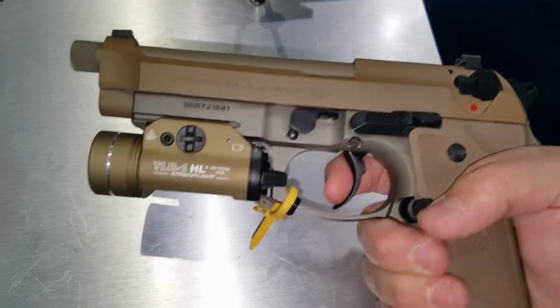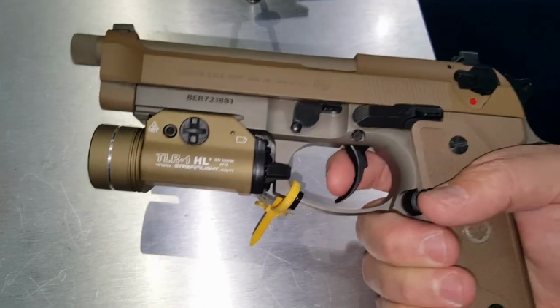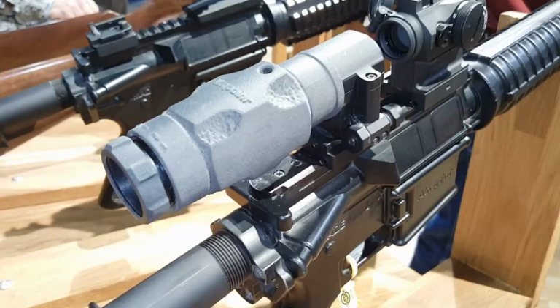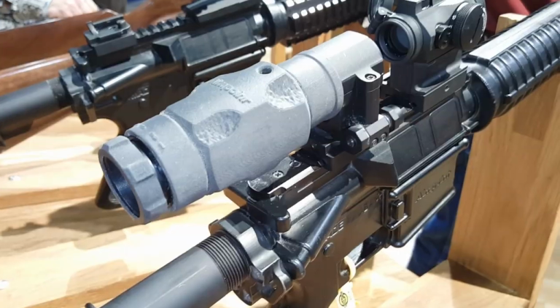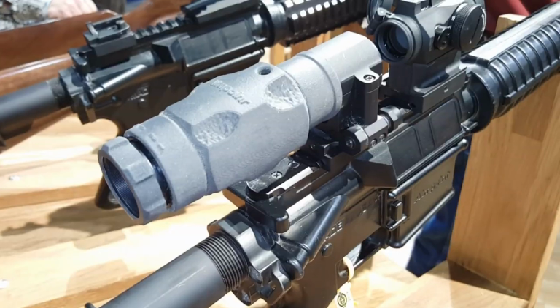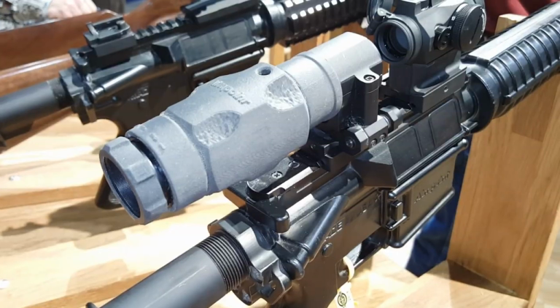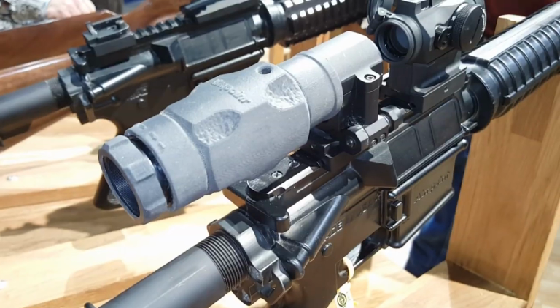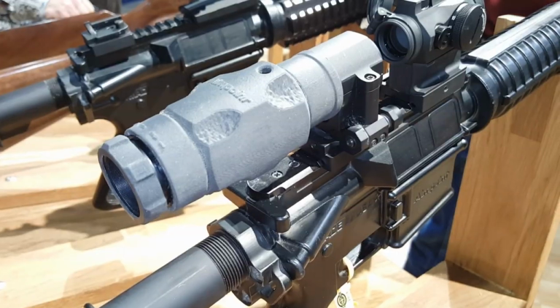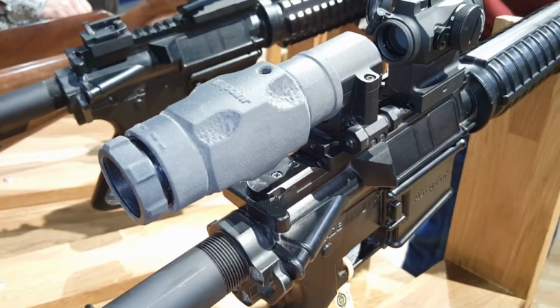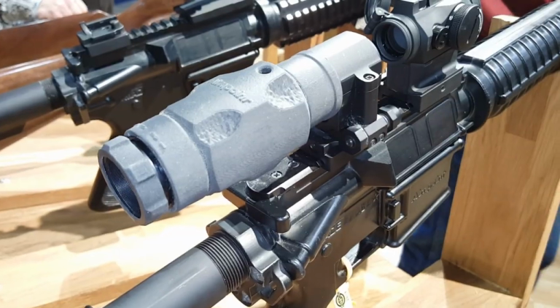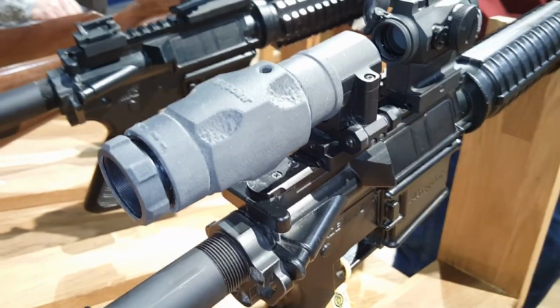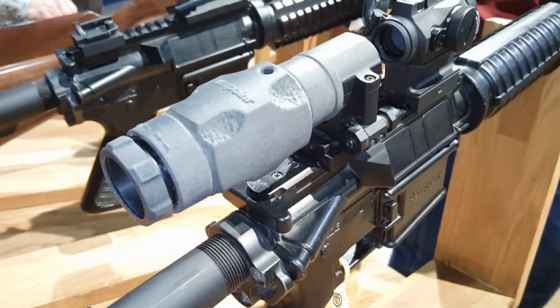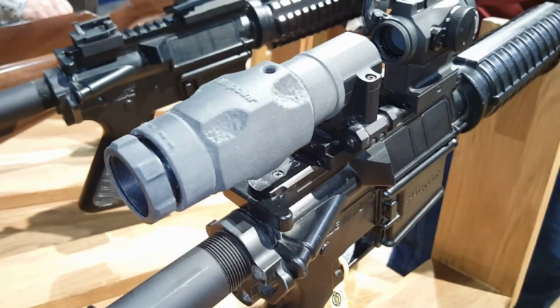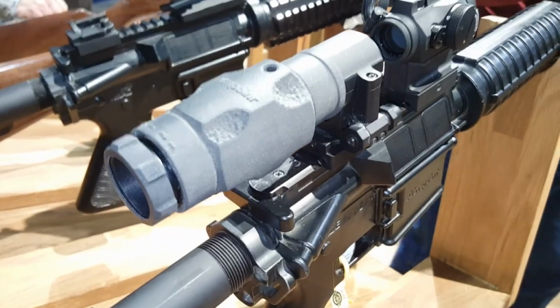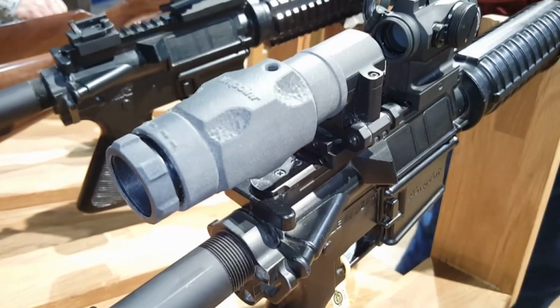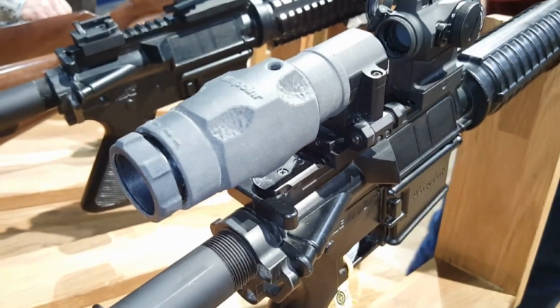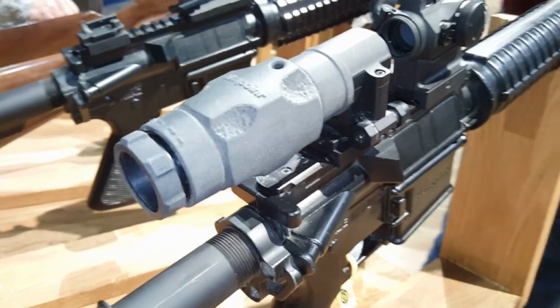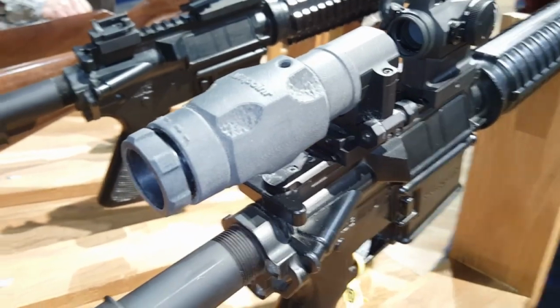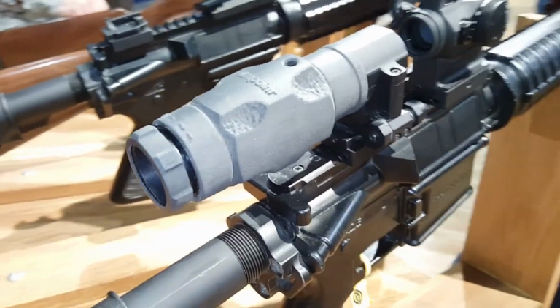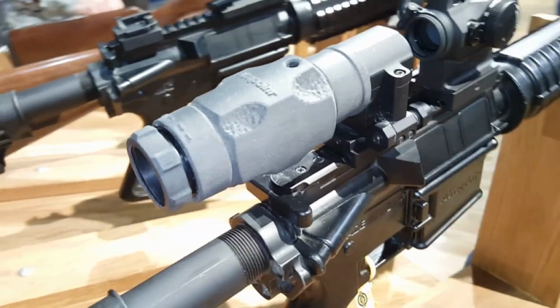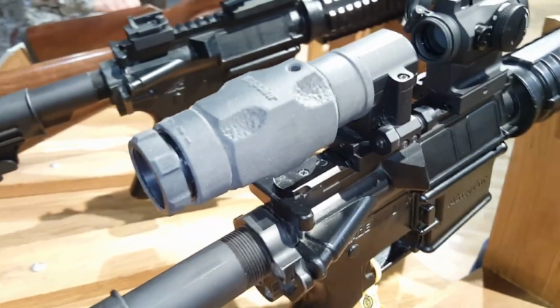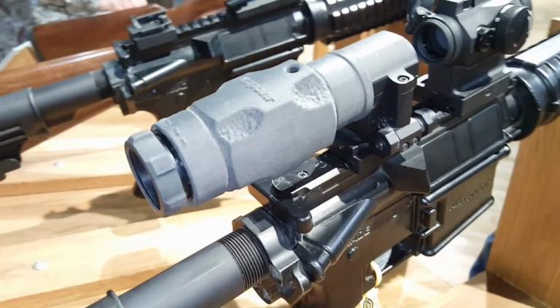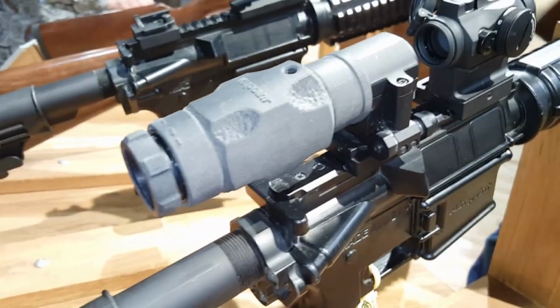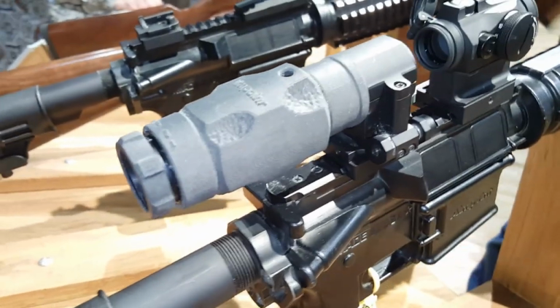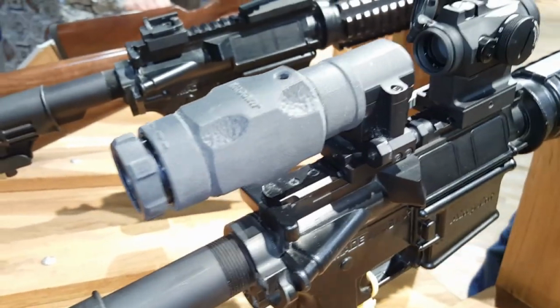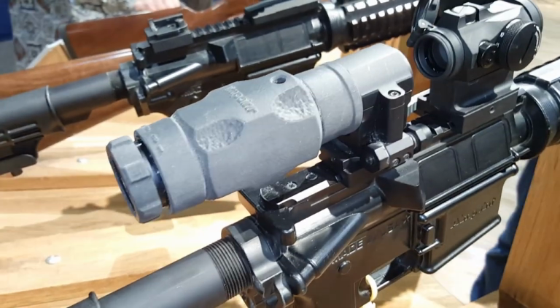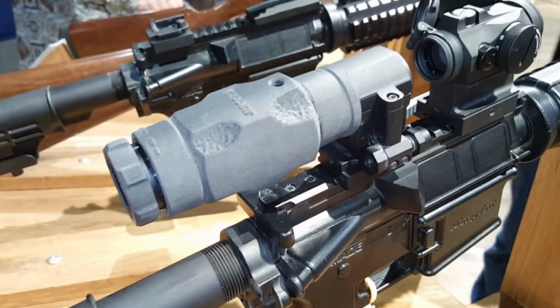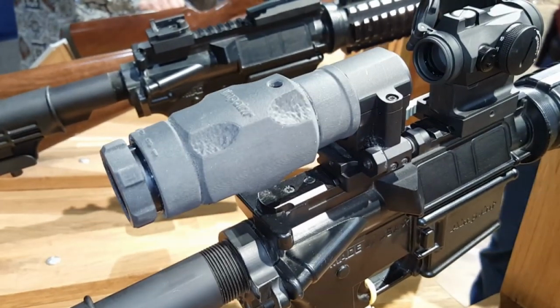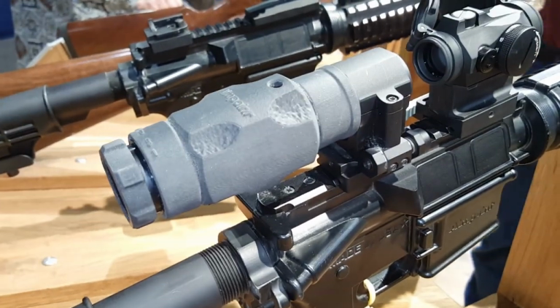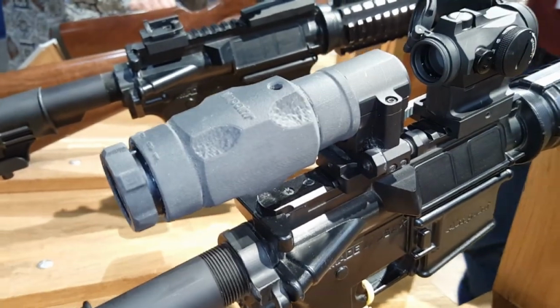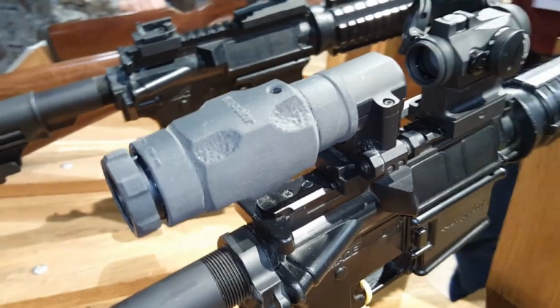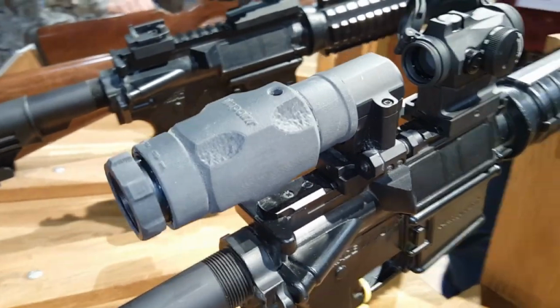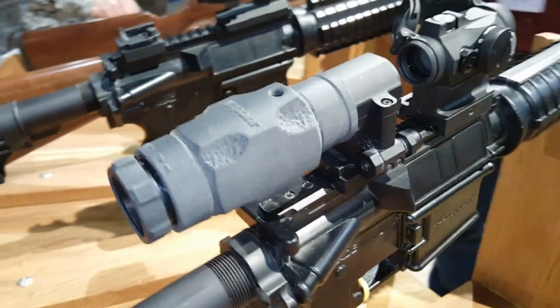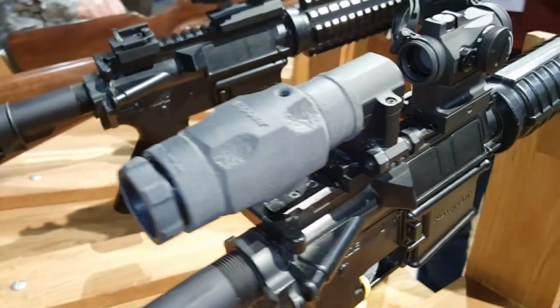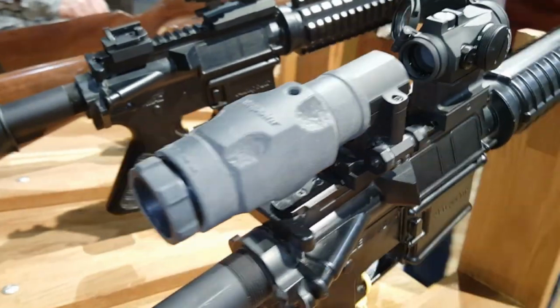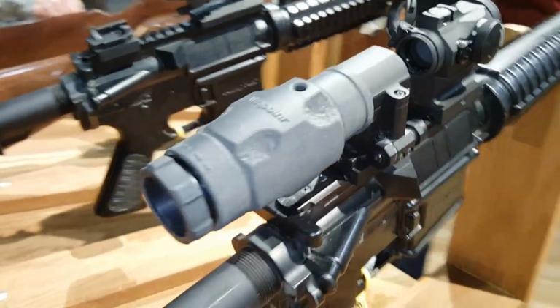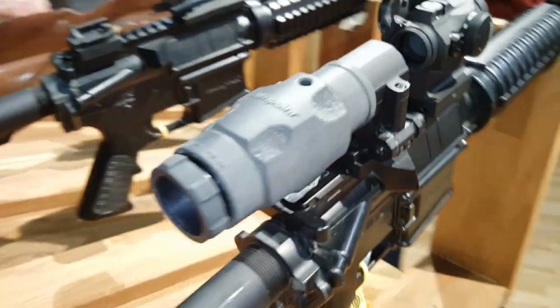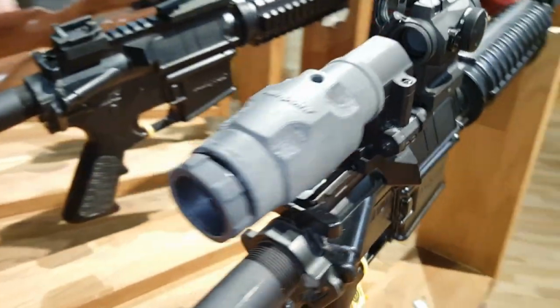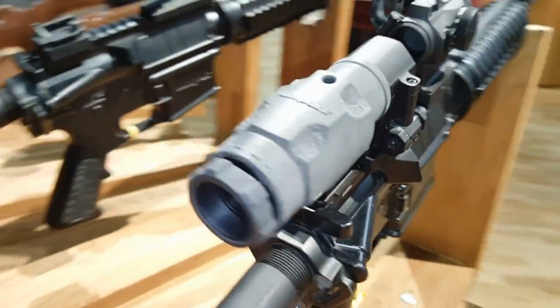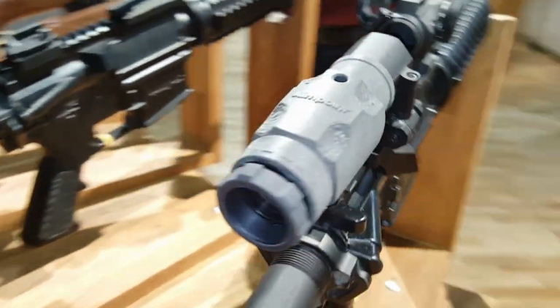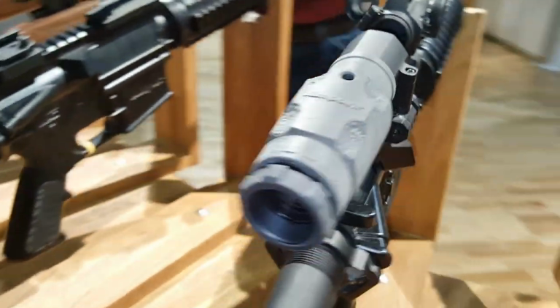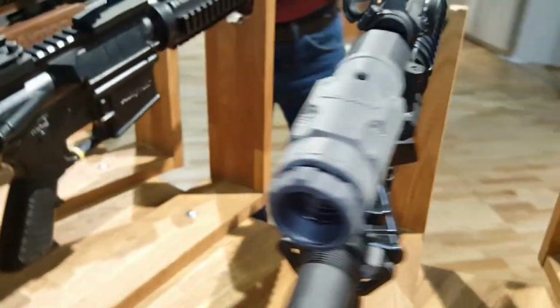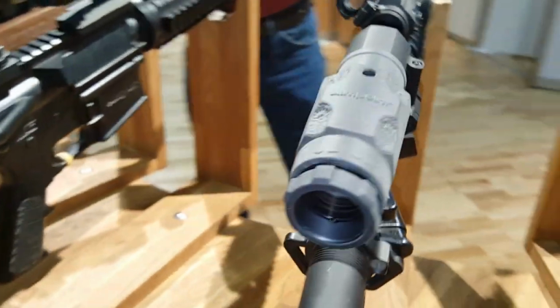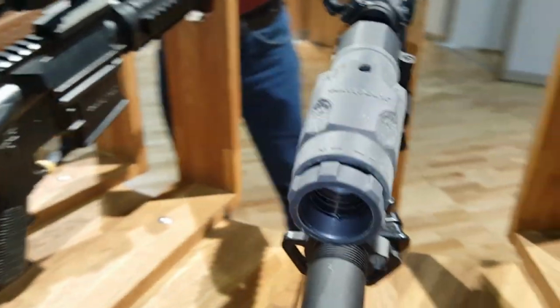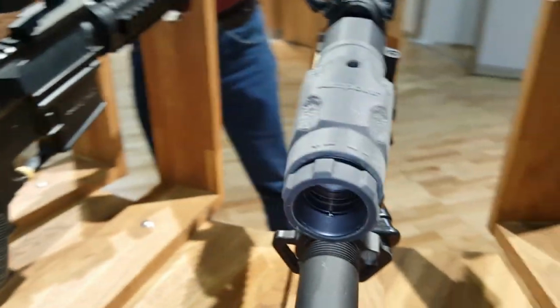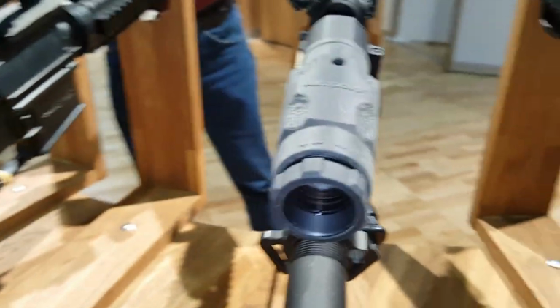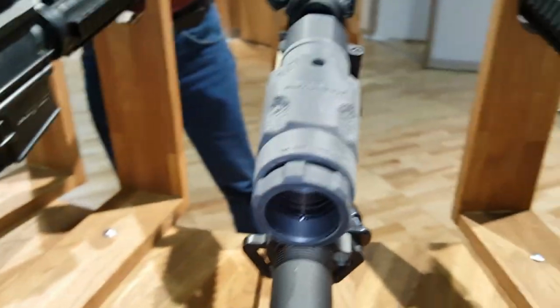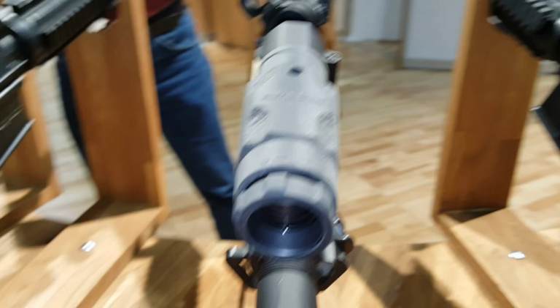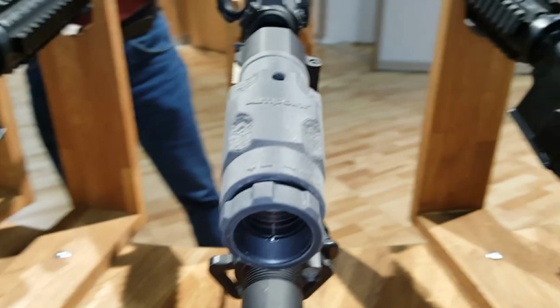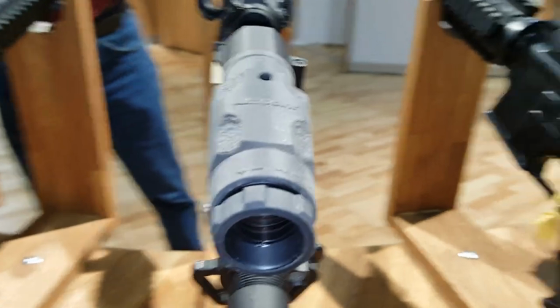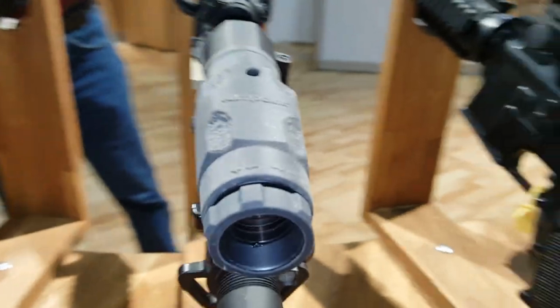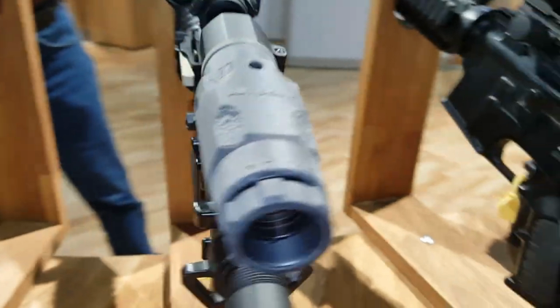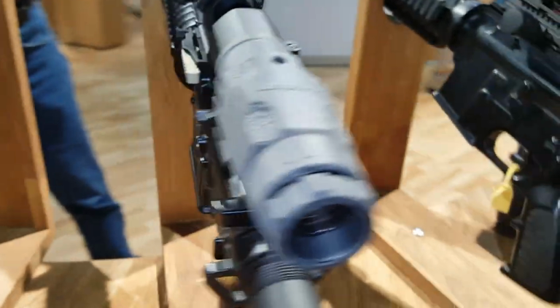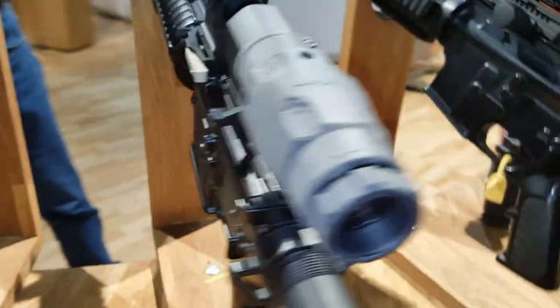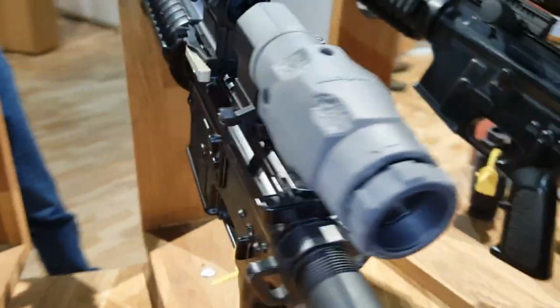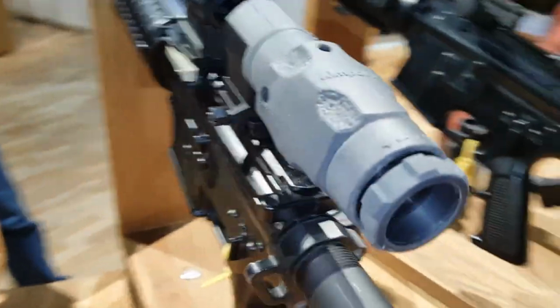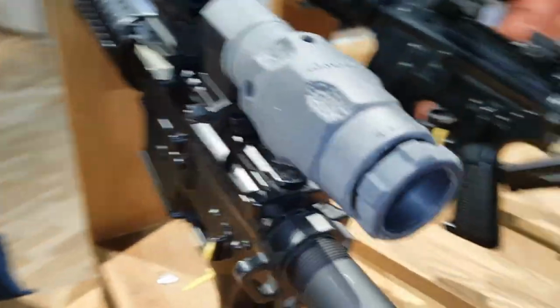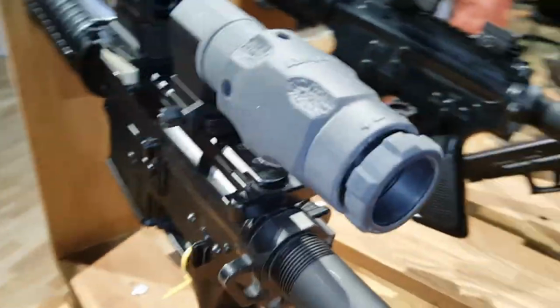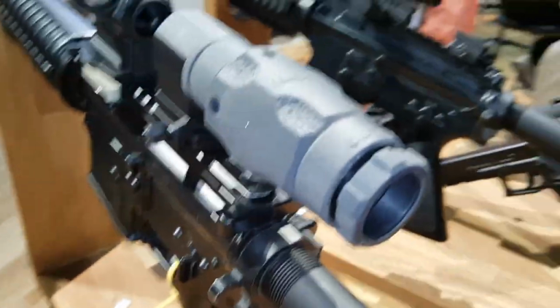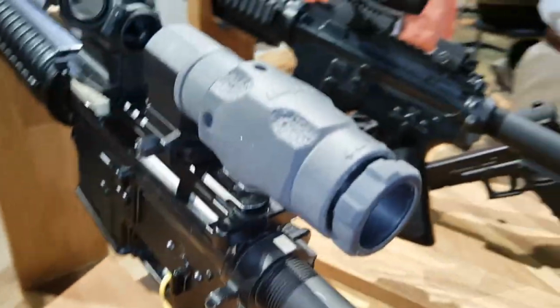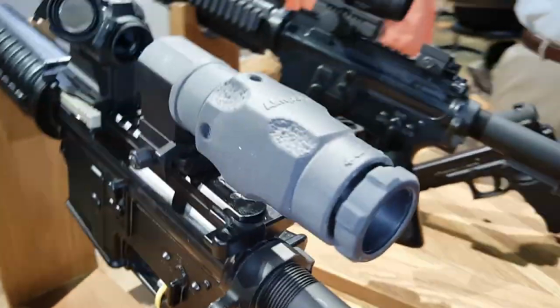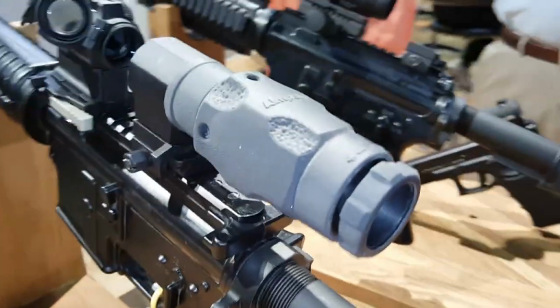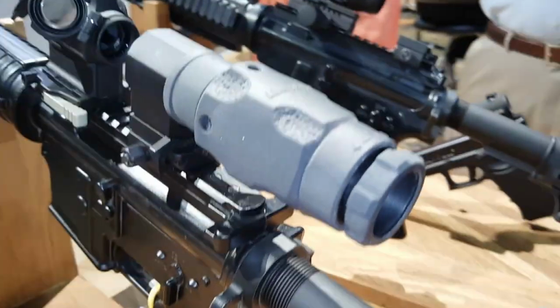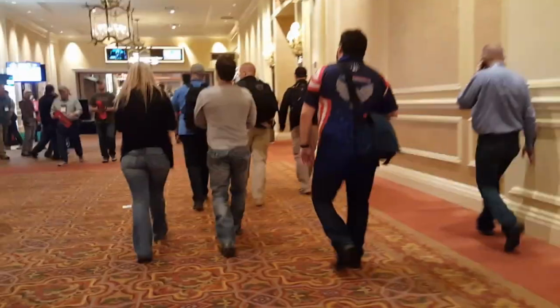This one is at the Aimpoint booth. If you look at this, this is a 6X magnifier that goes behind any of your Aimpoint options.